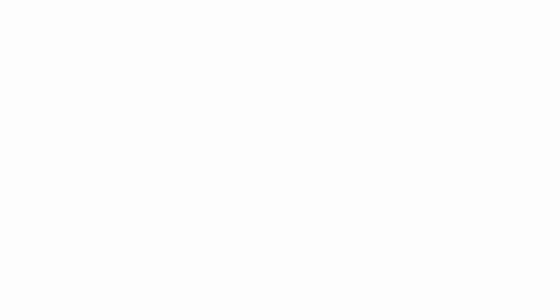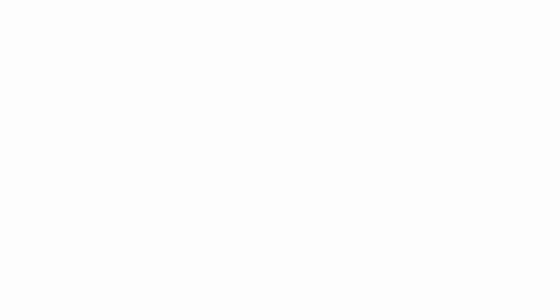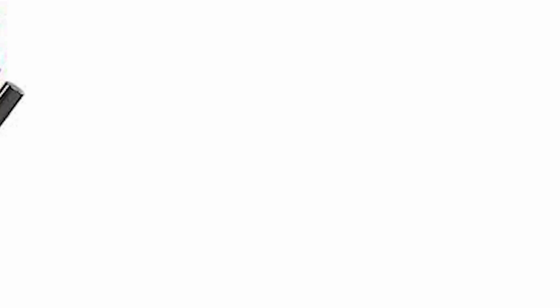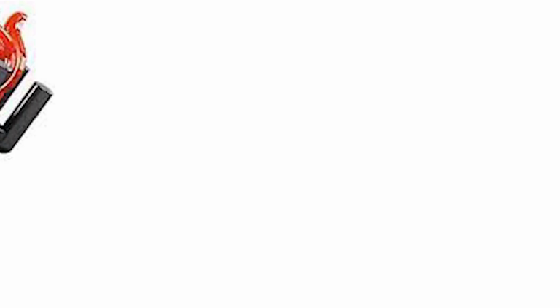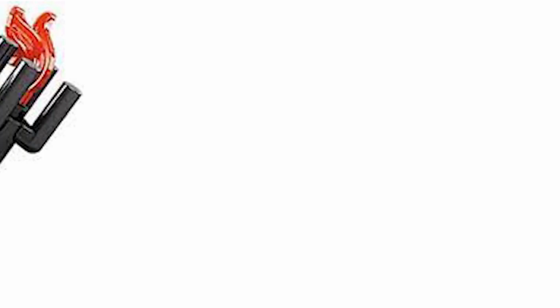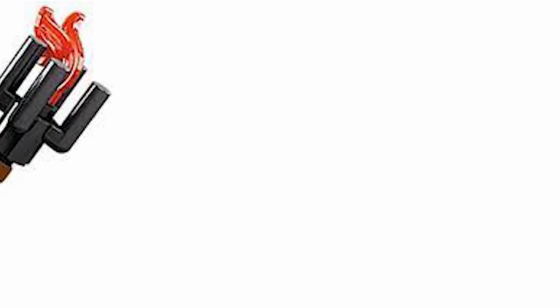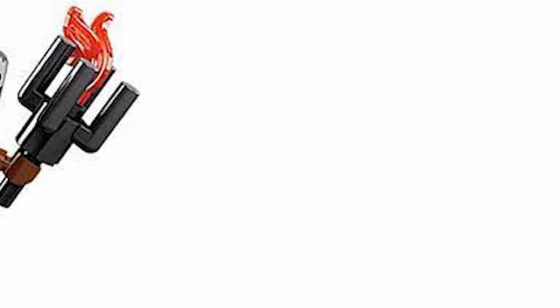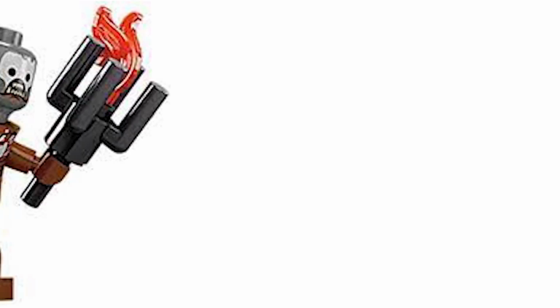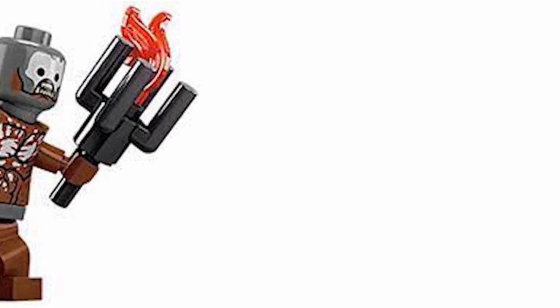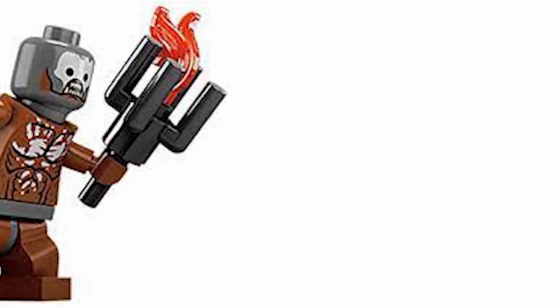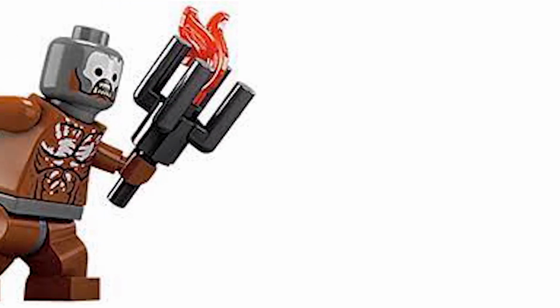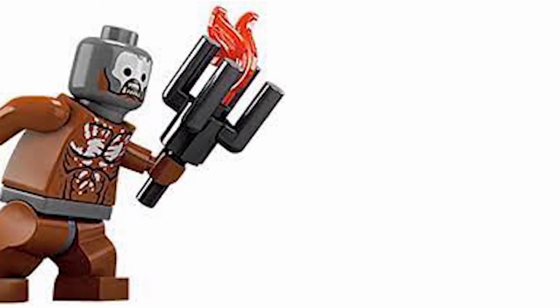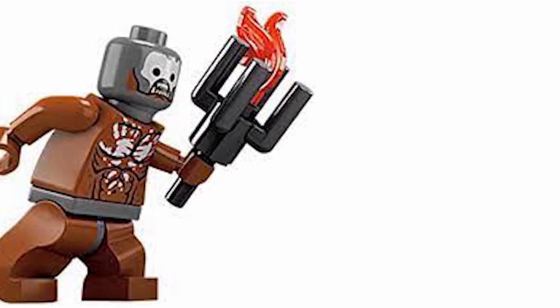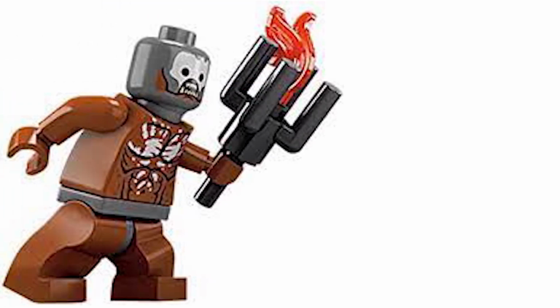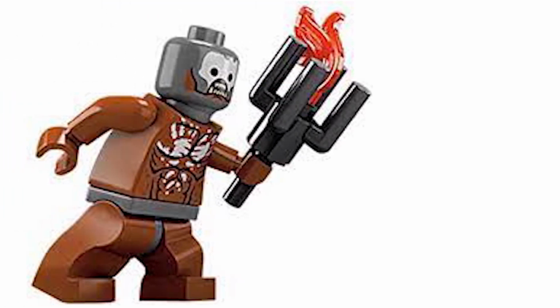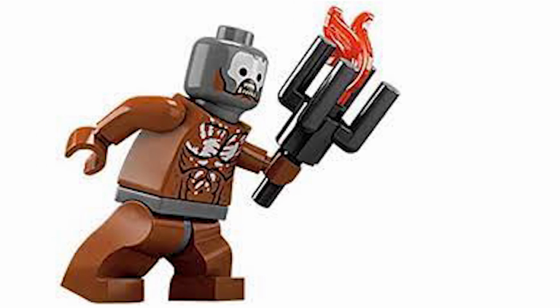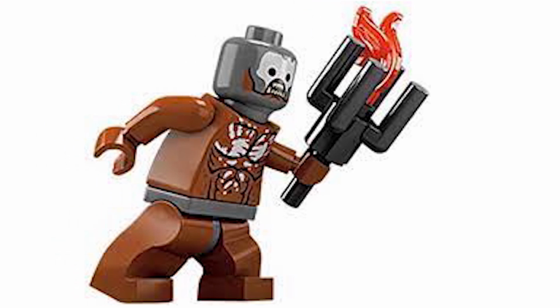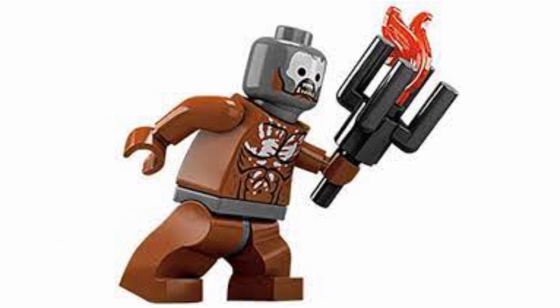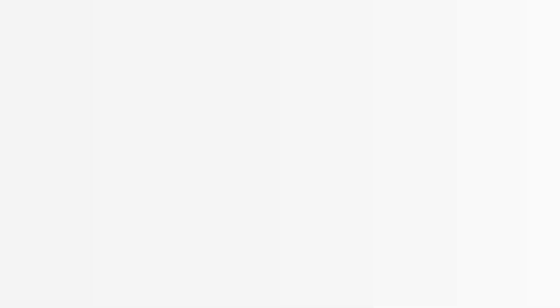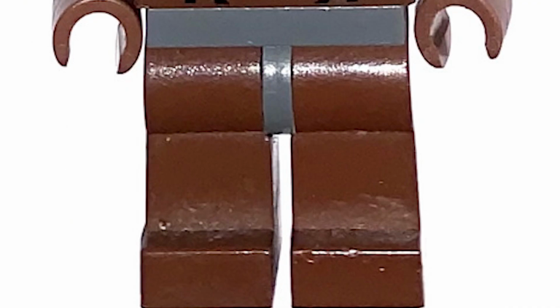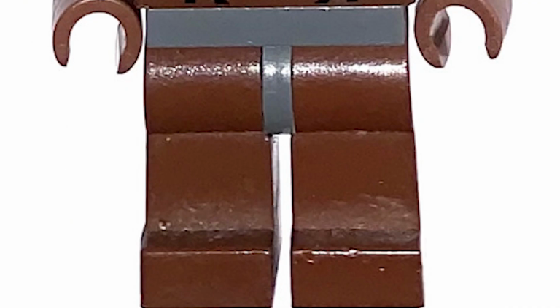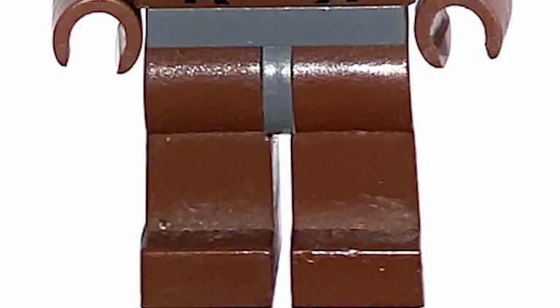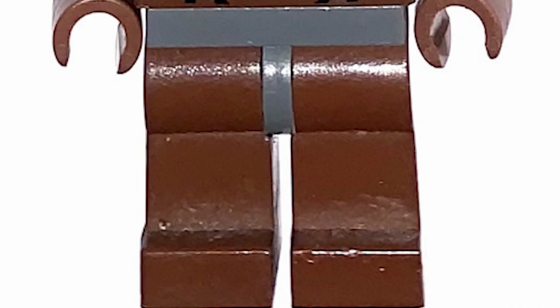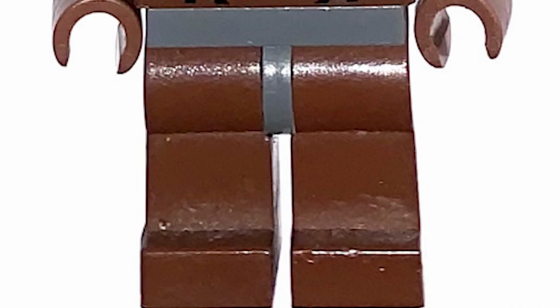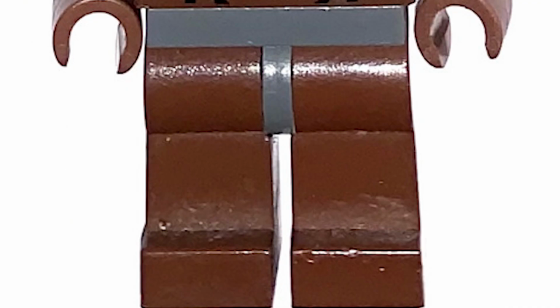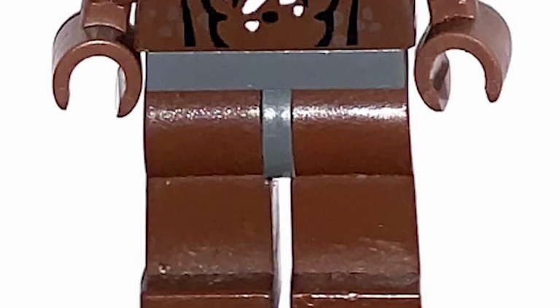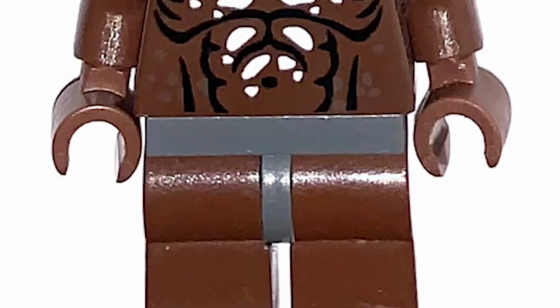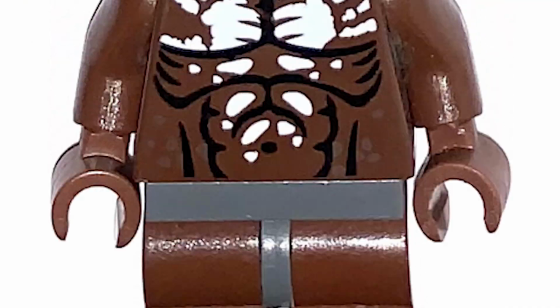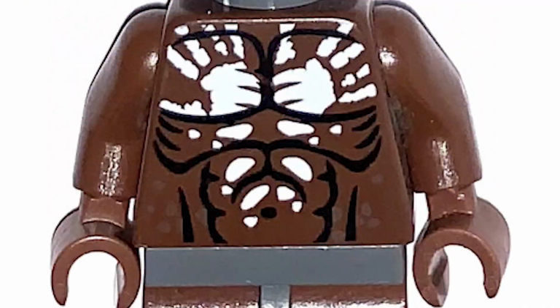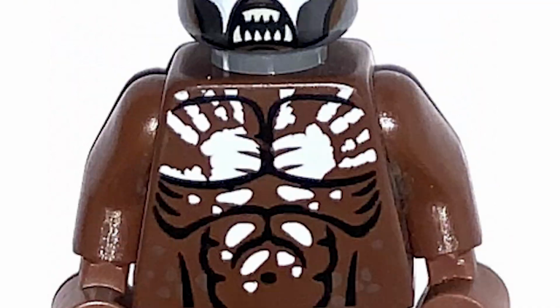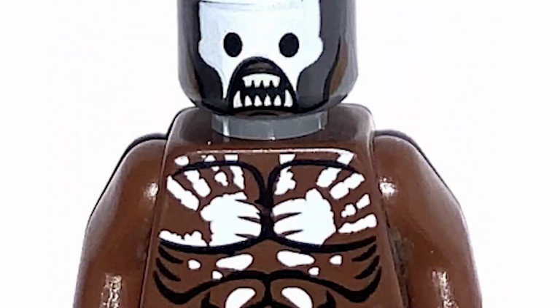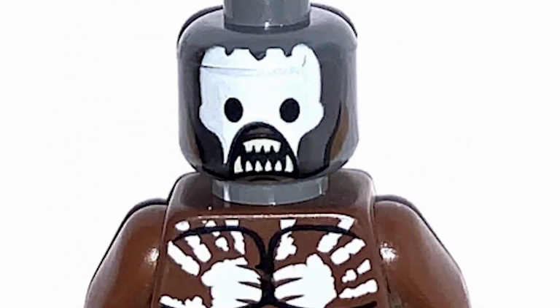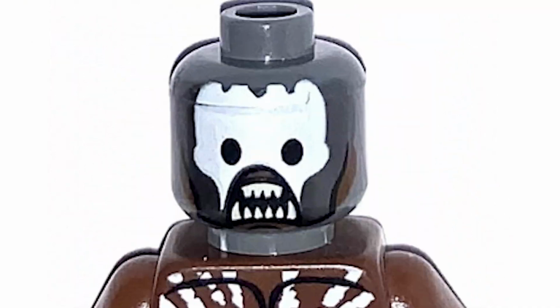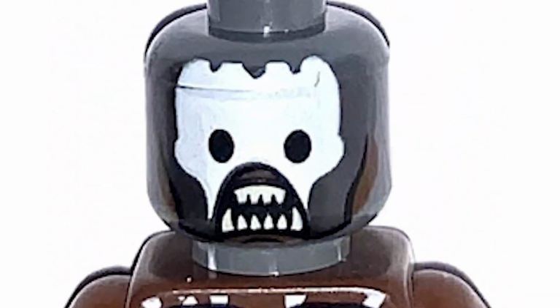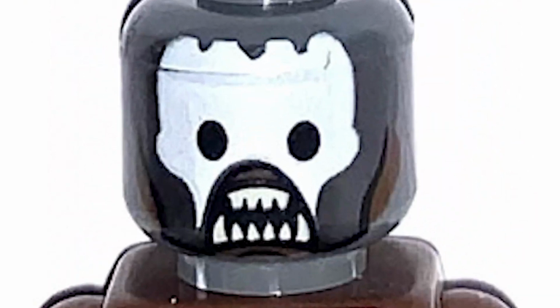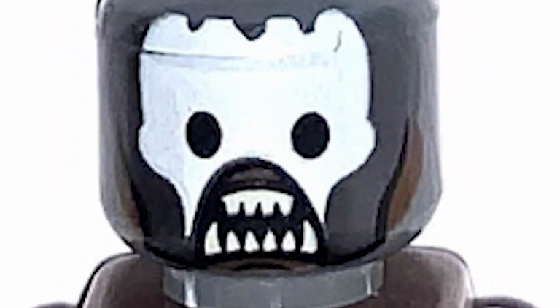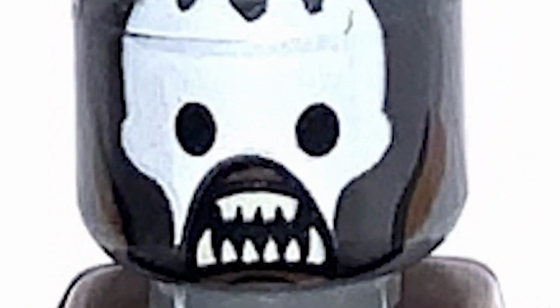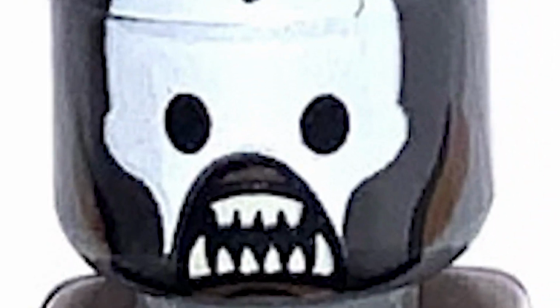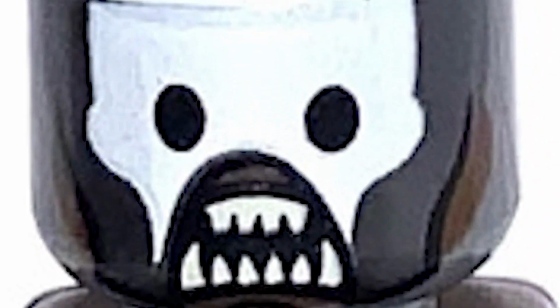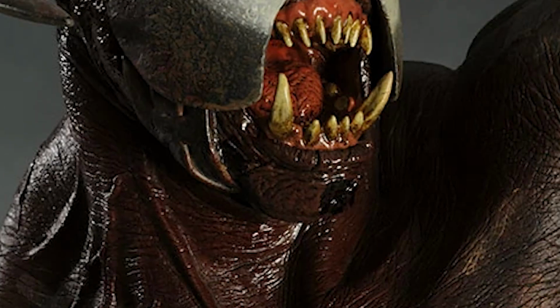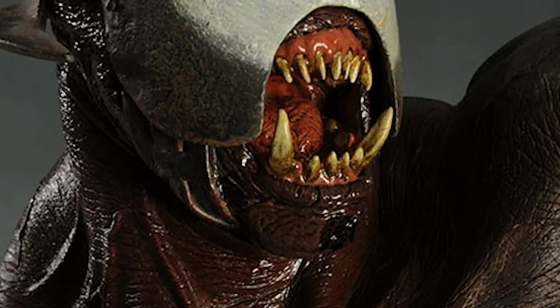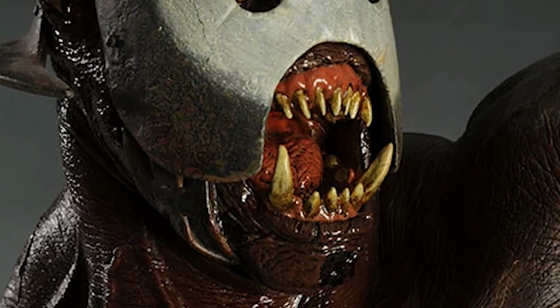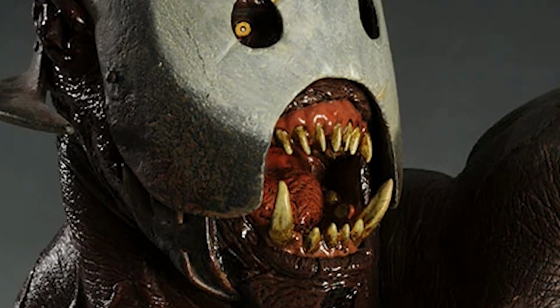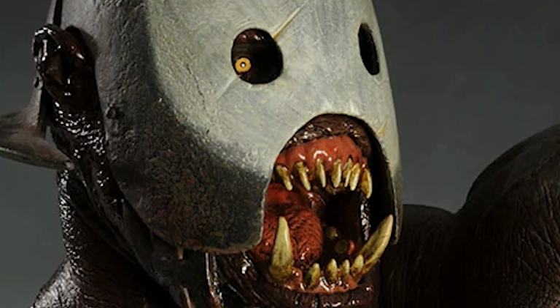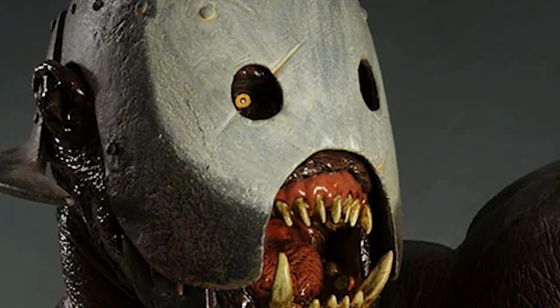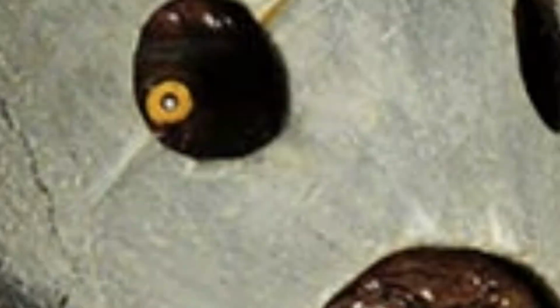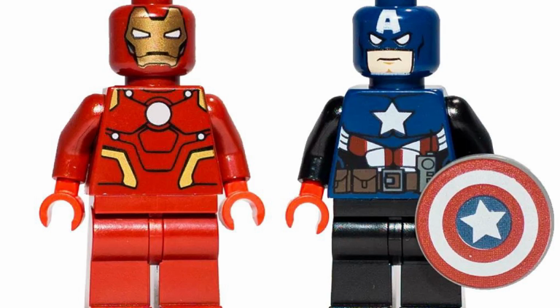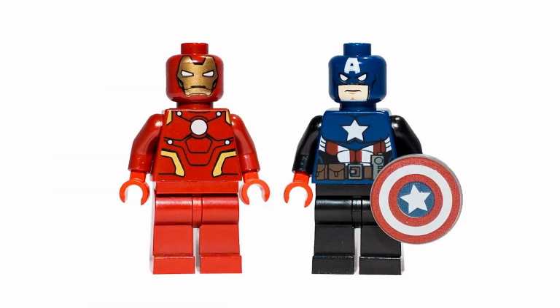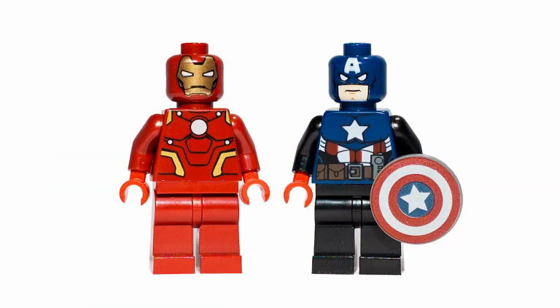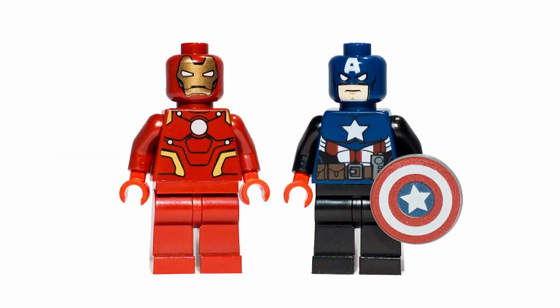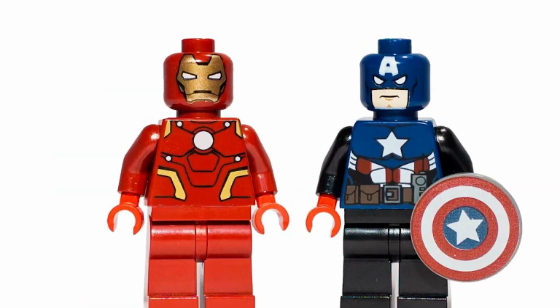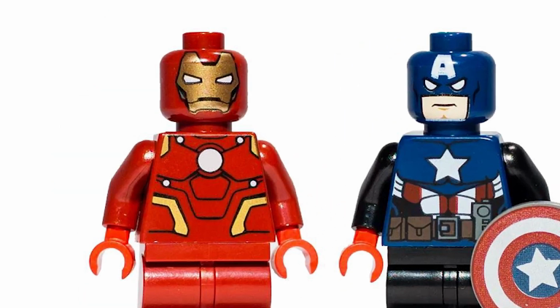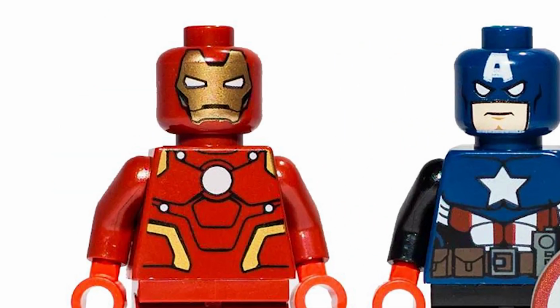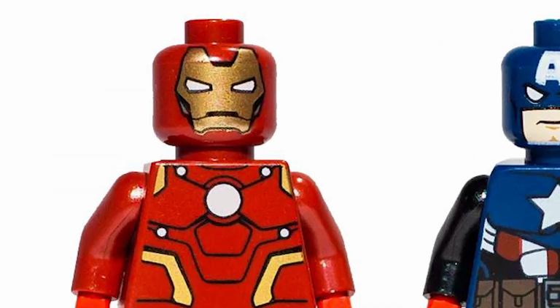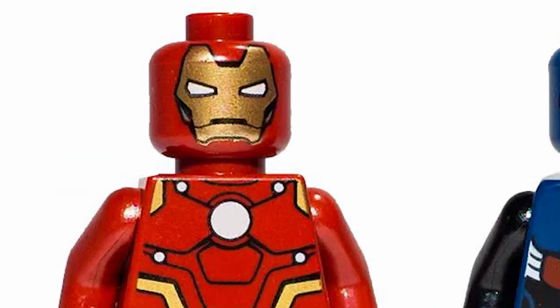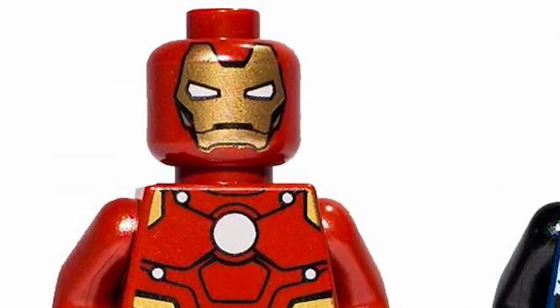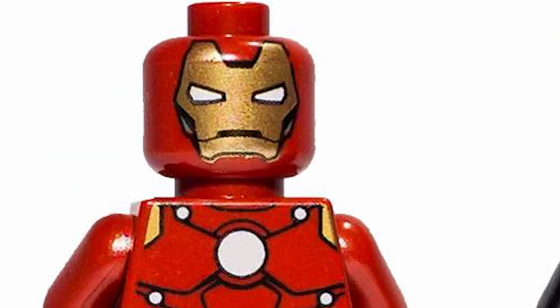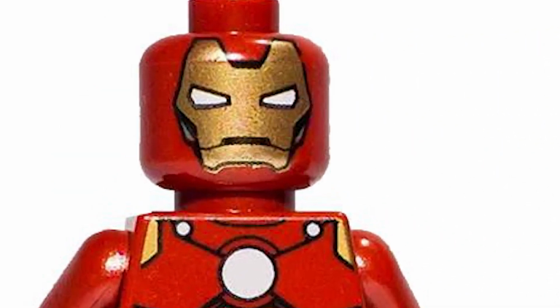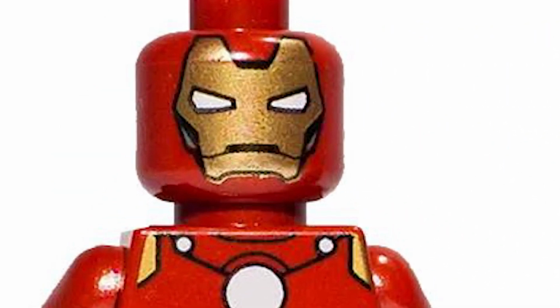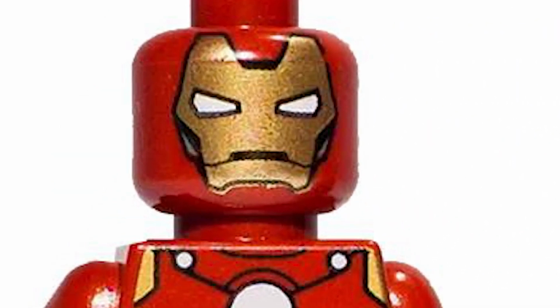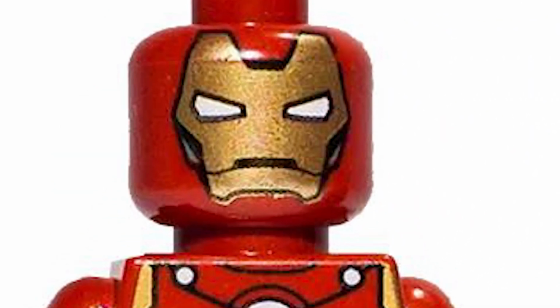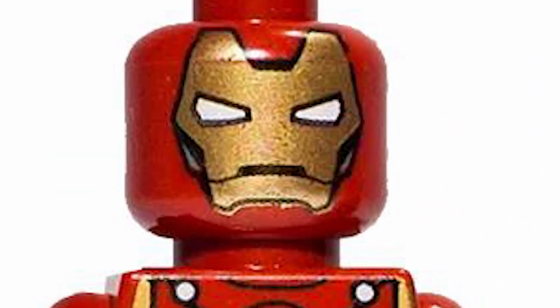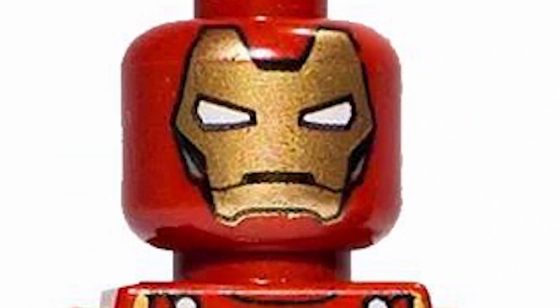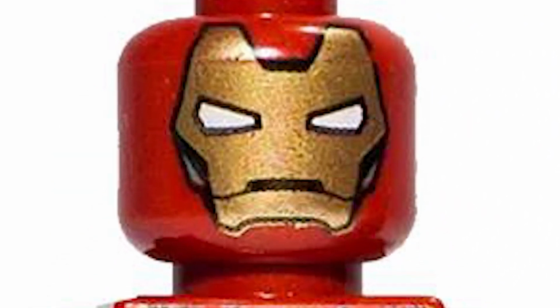This Berserker Uruk-Hai — I don't know why he doesn't have pants. And the fact that they tried to print a helmet on looks so bad. It's like that one Iron Man fake from 2001.